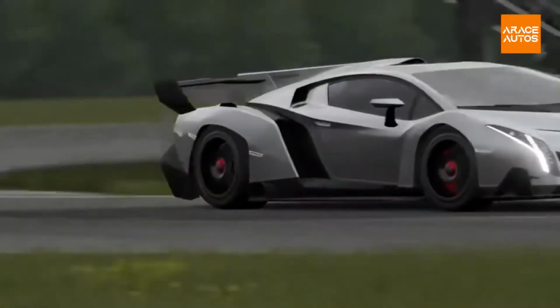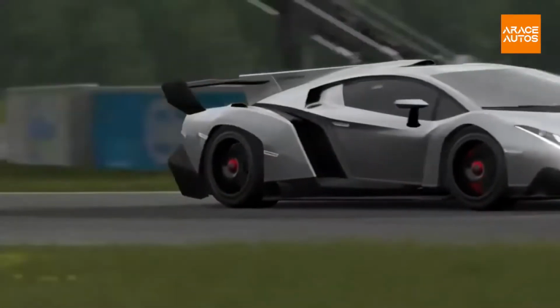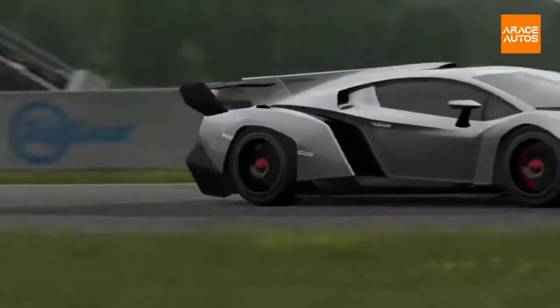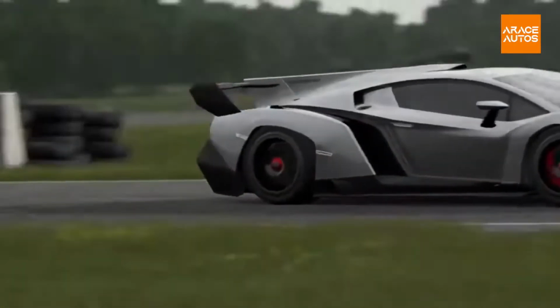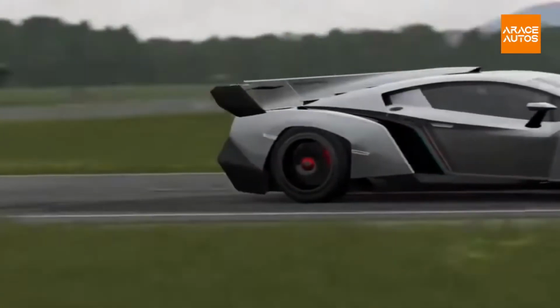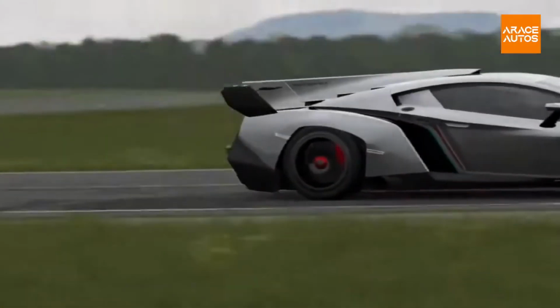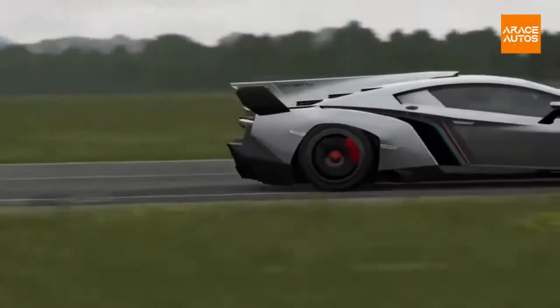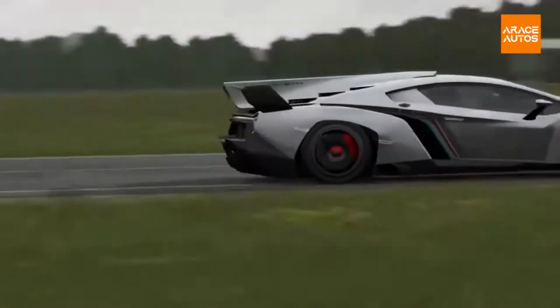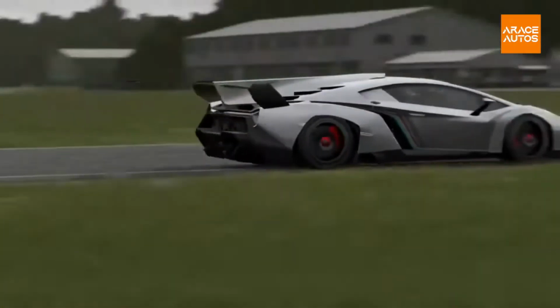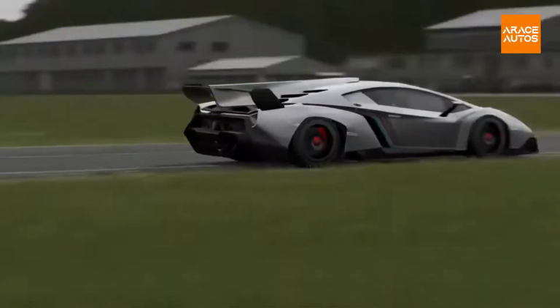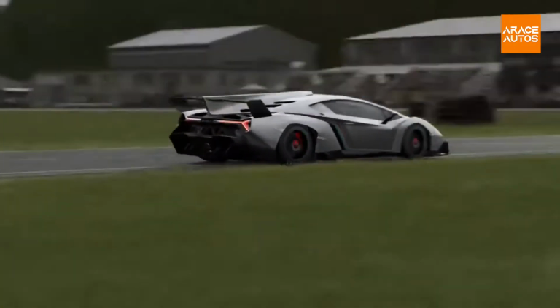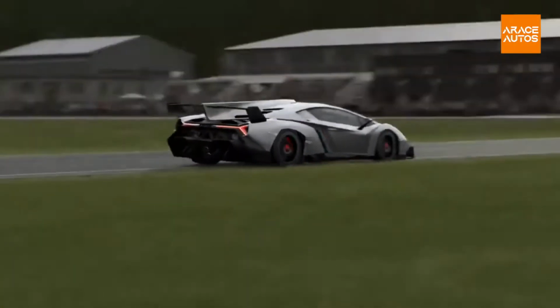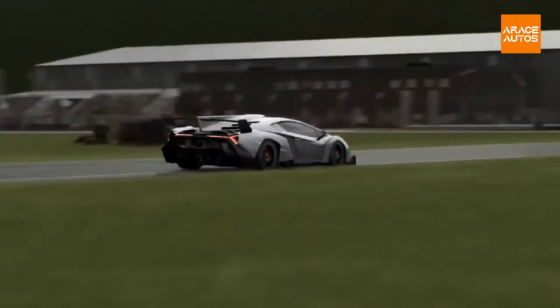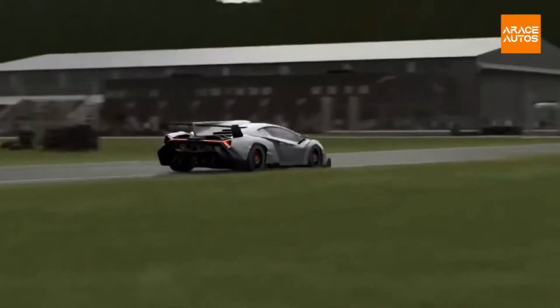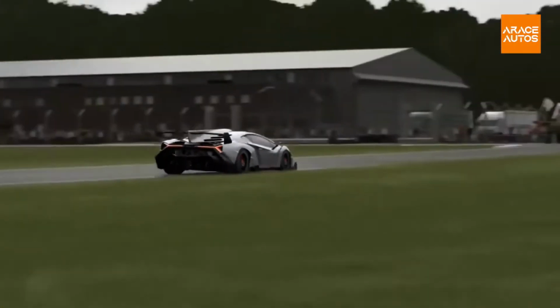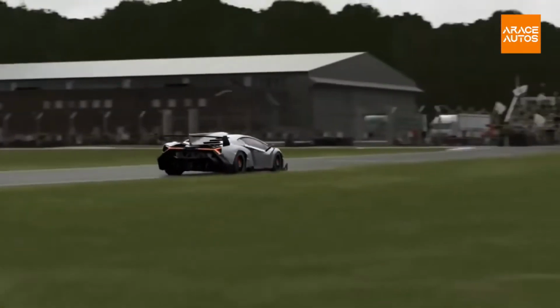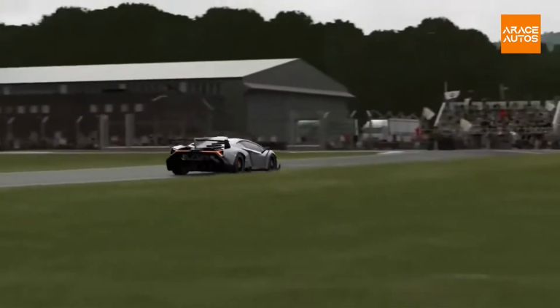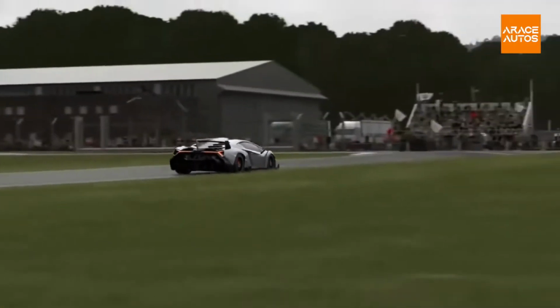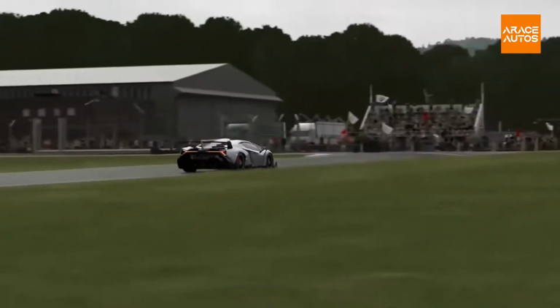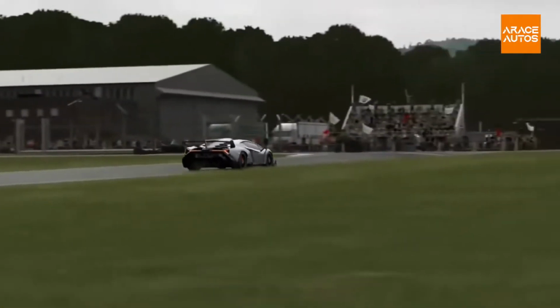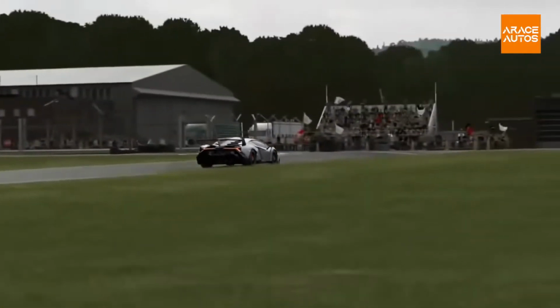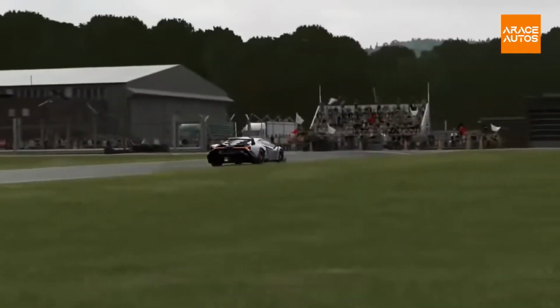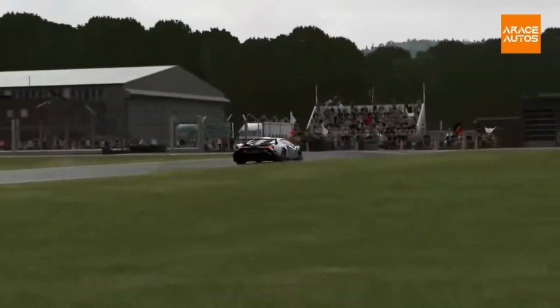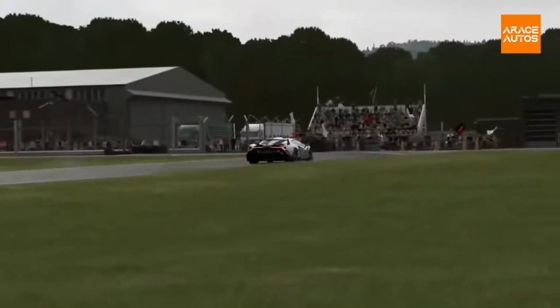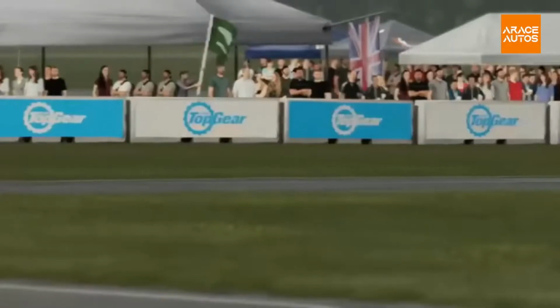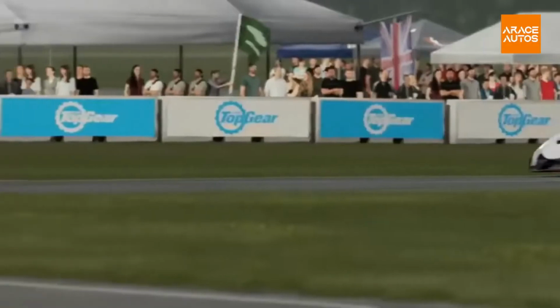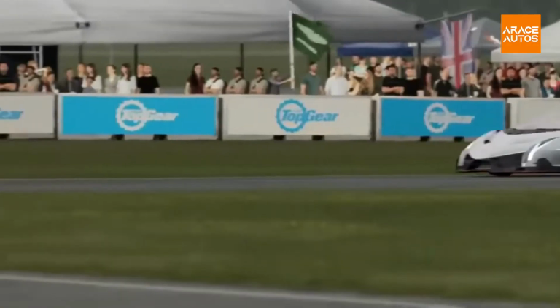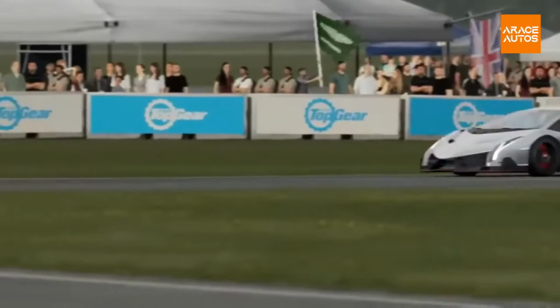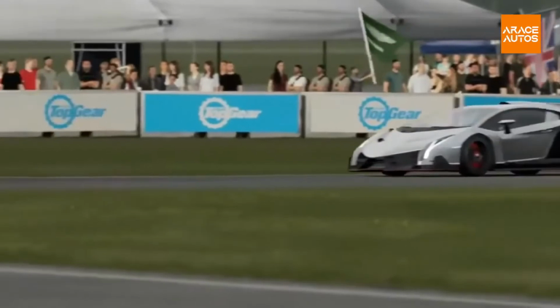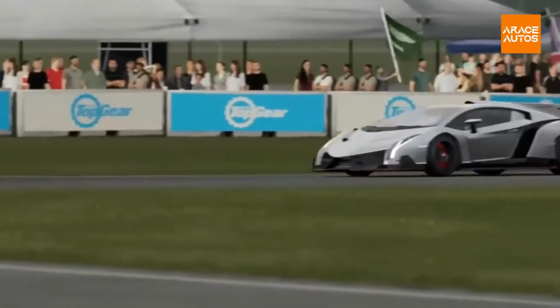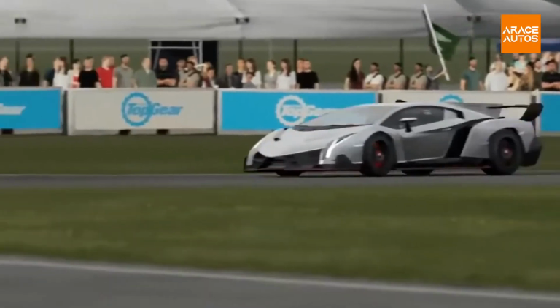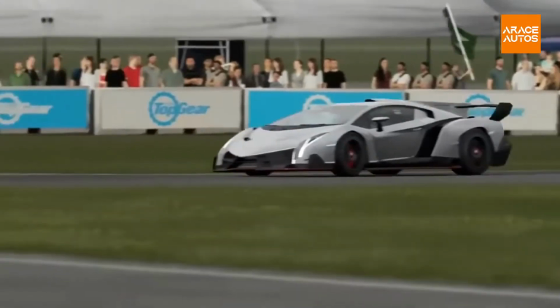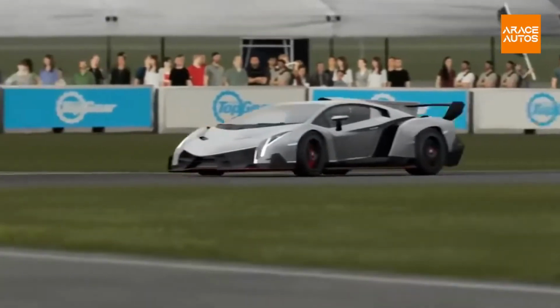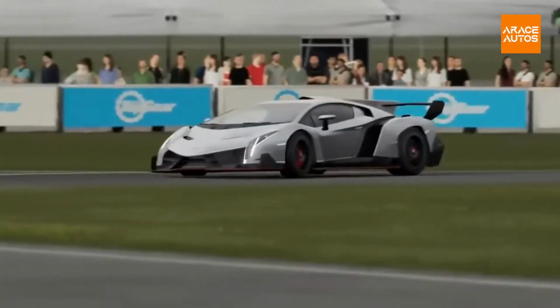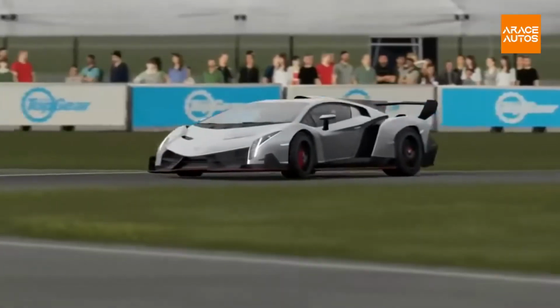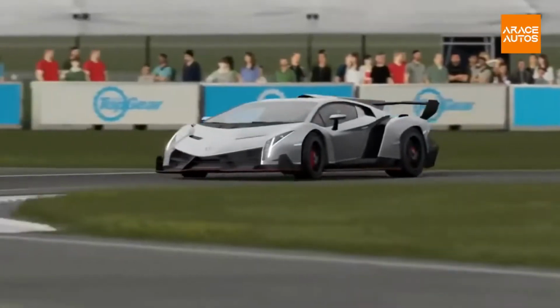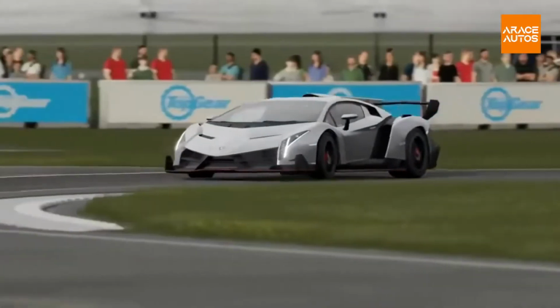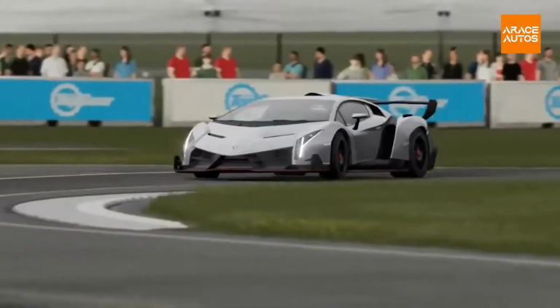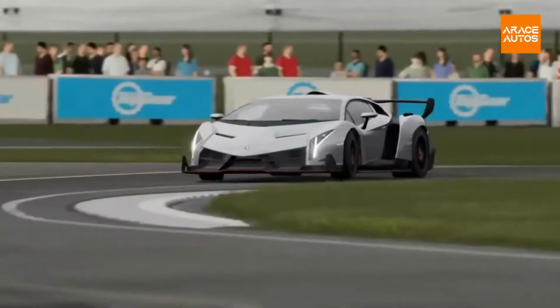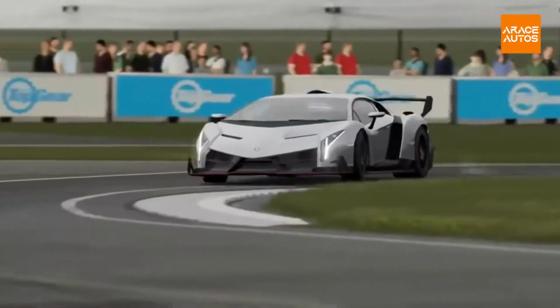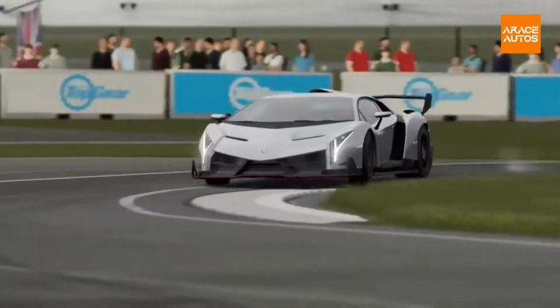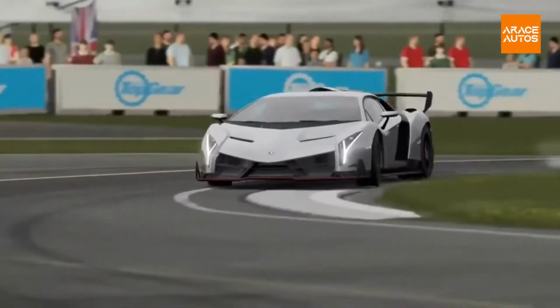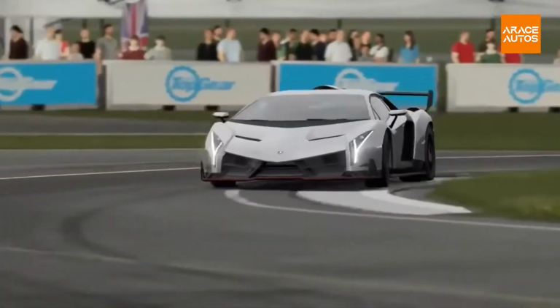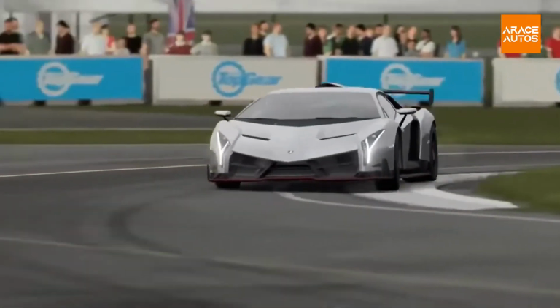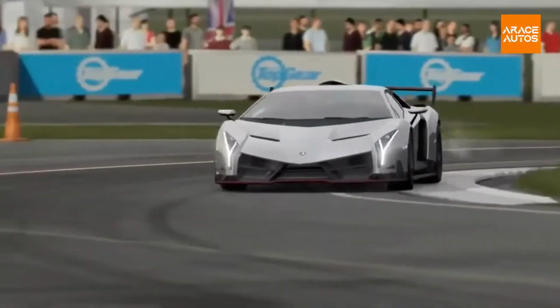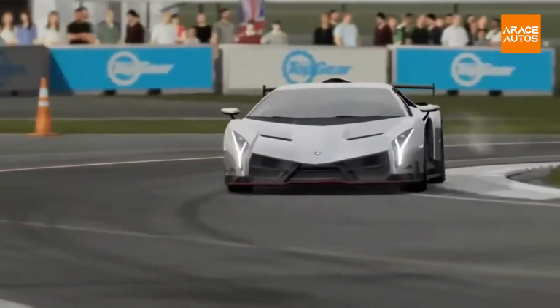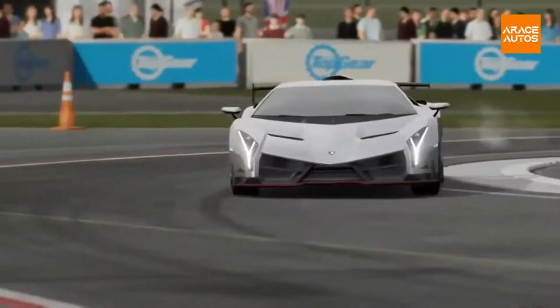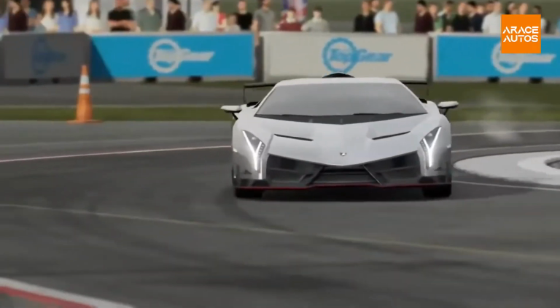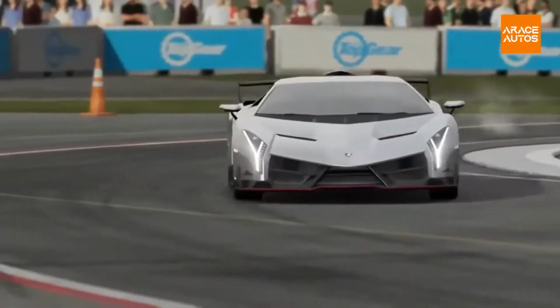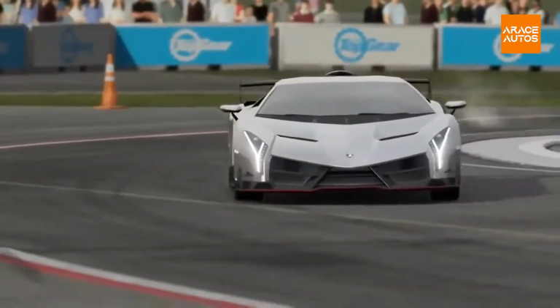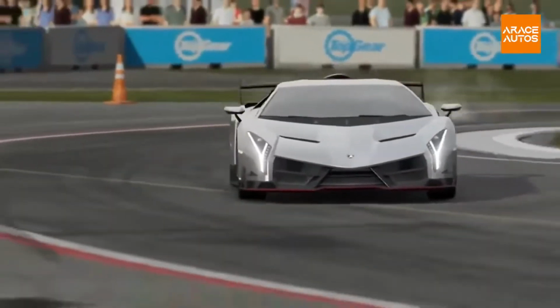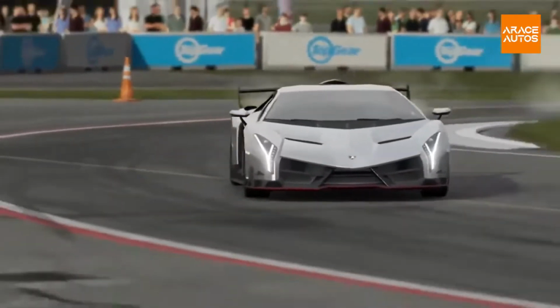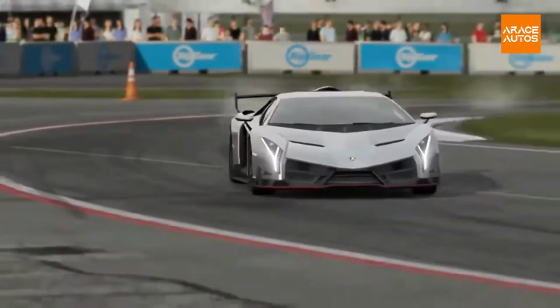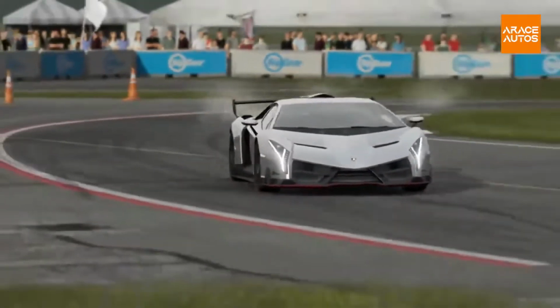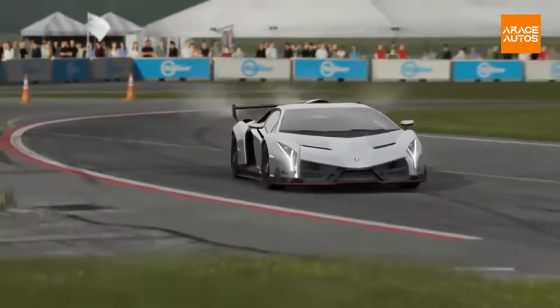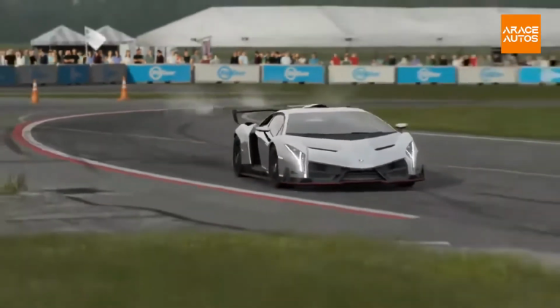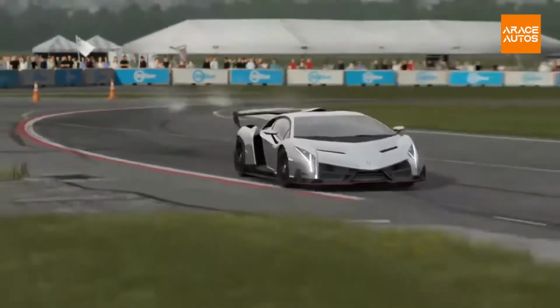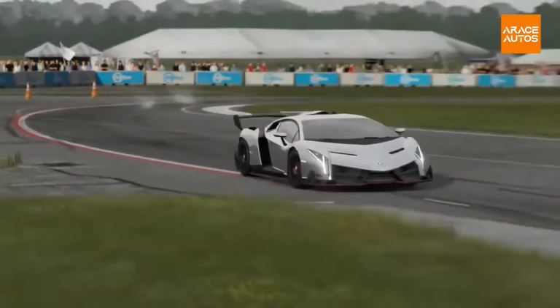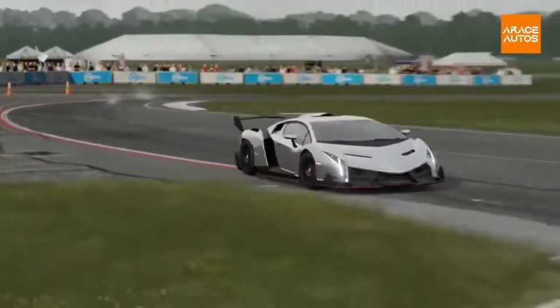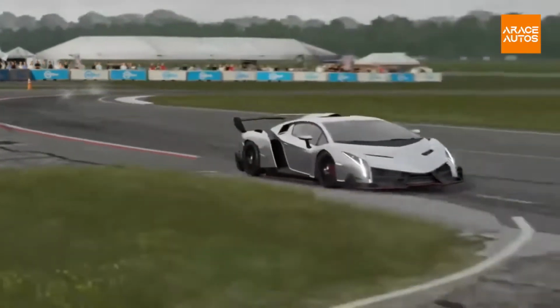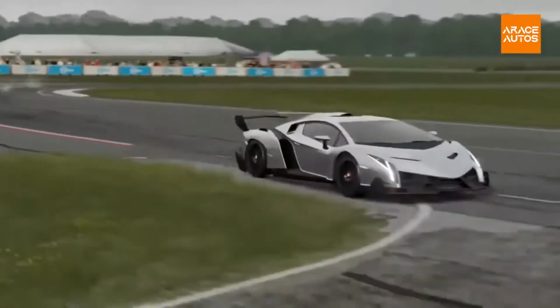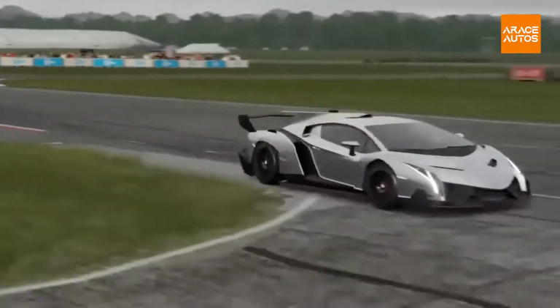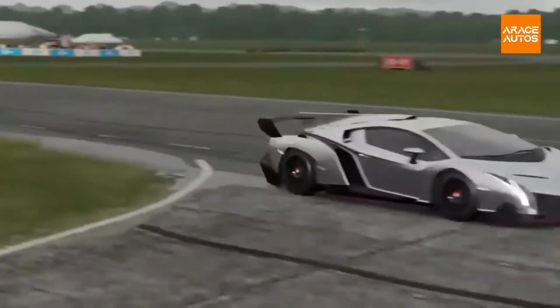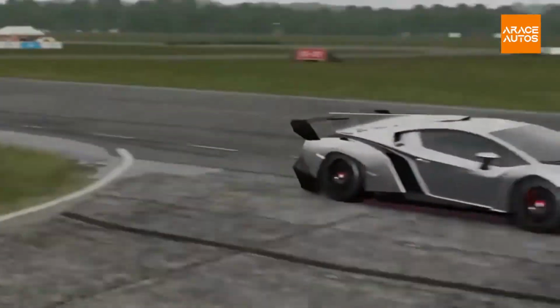The Veneno is a limited-edition car that was unveiled on the day of the Lamborghini Motor Company's 50th anniversary.